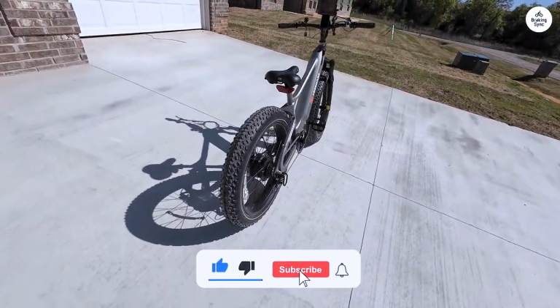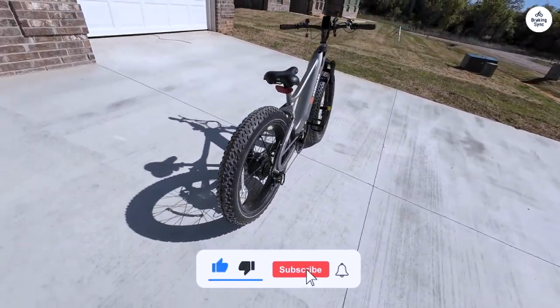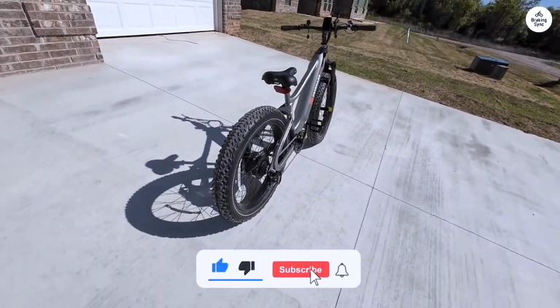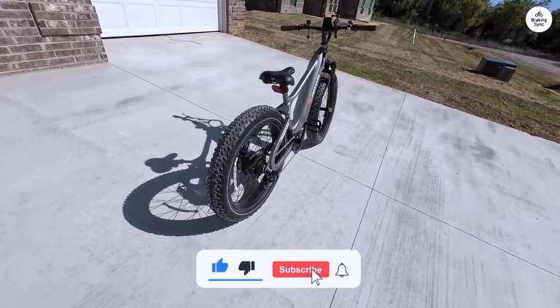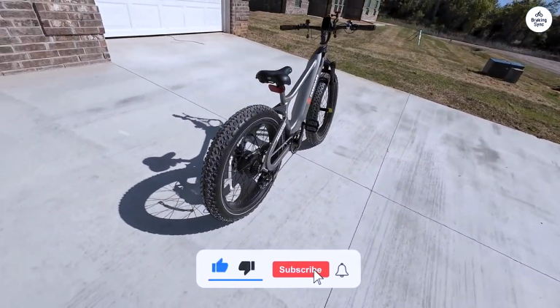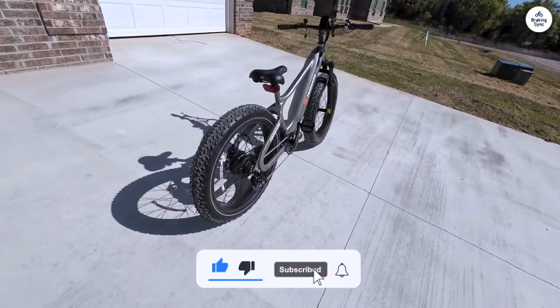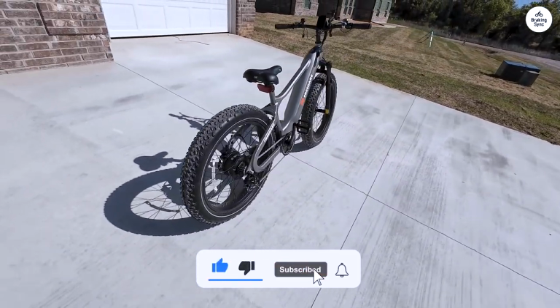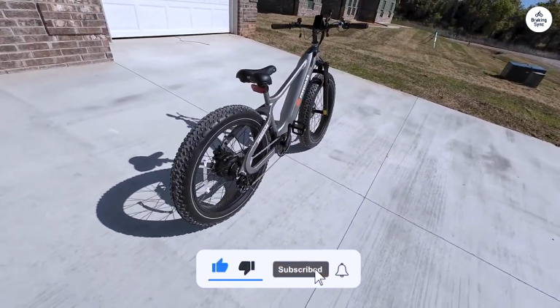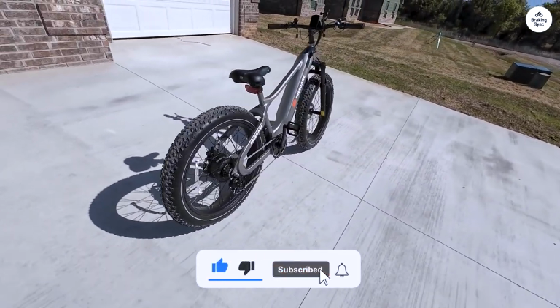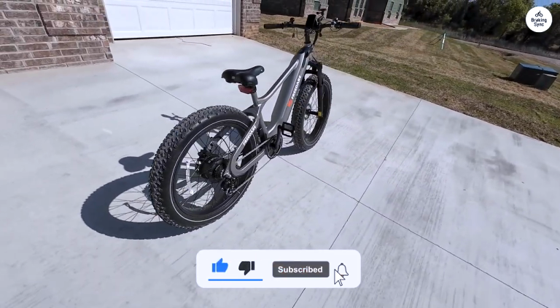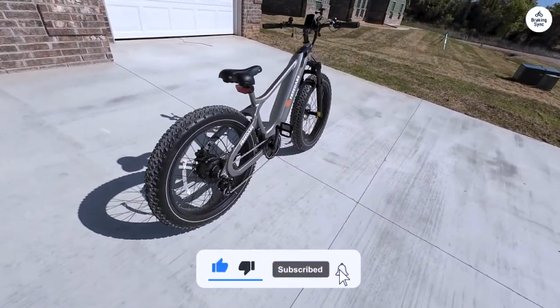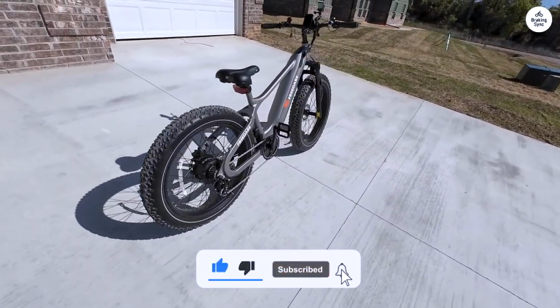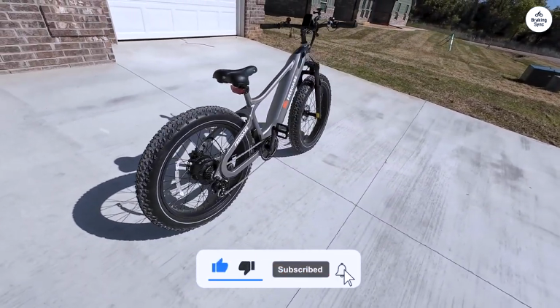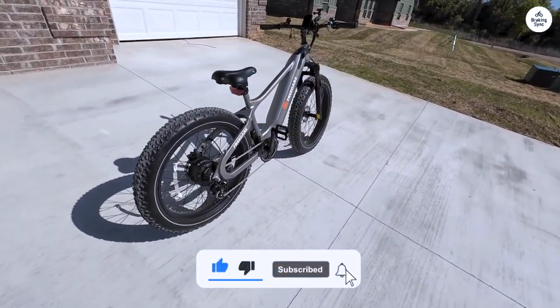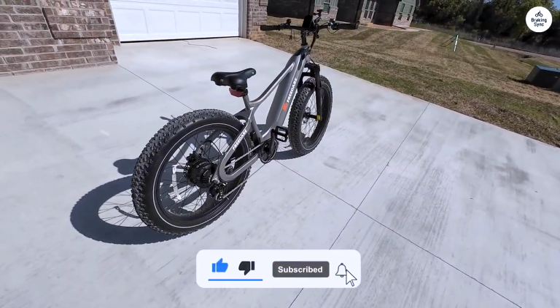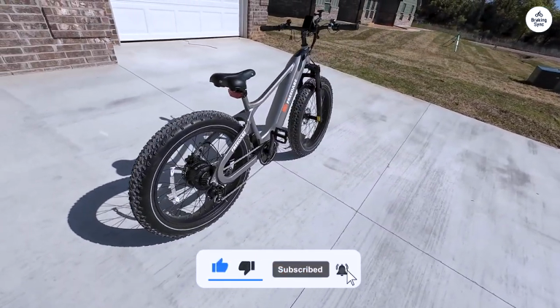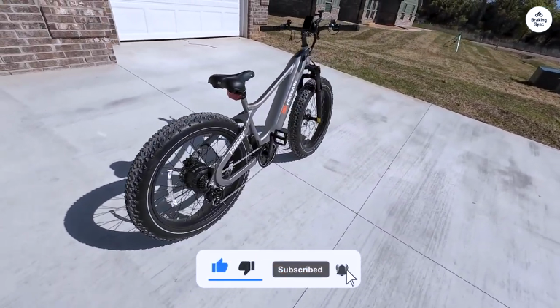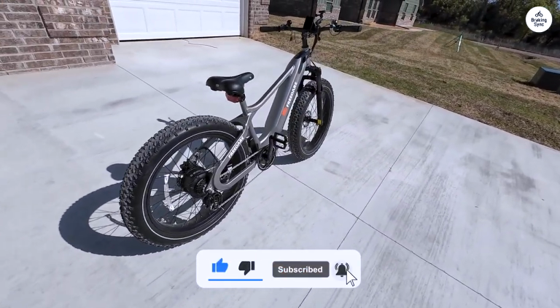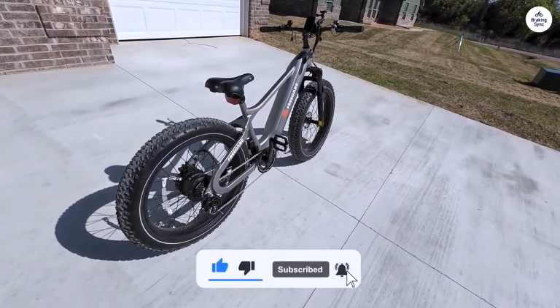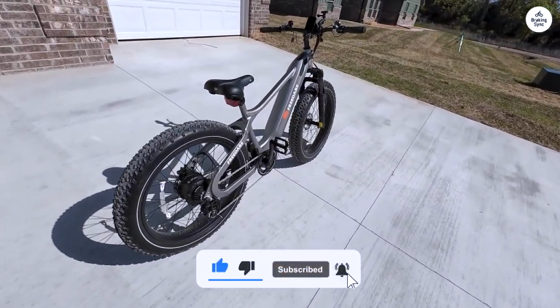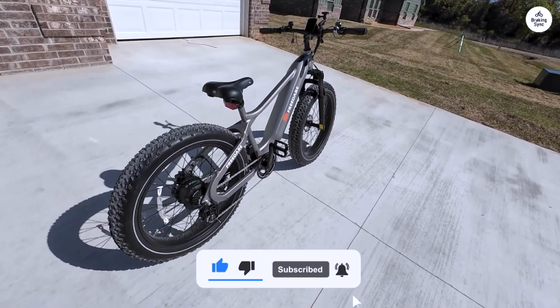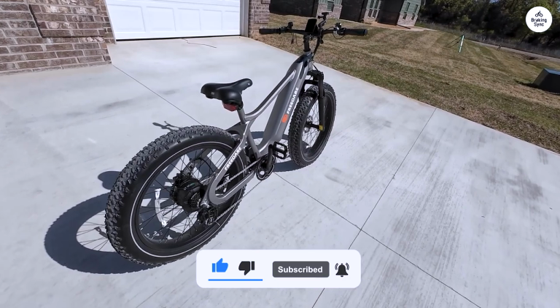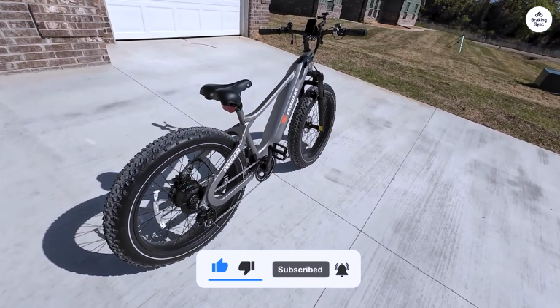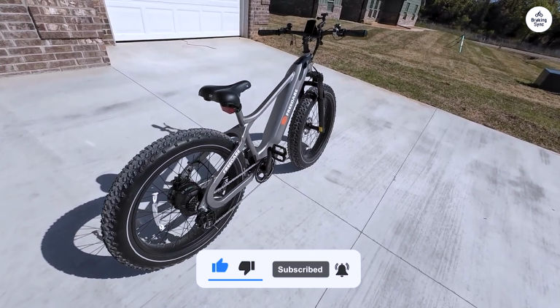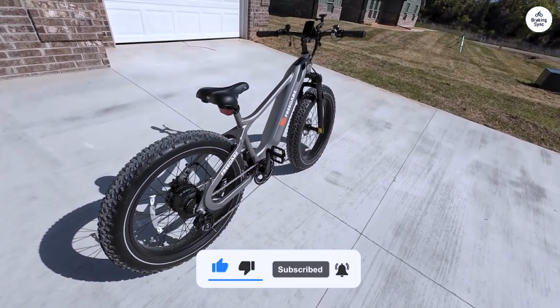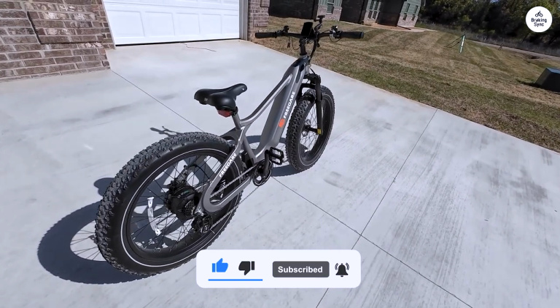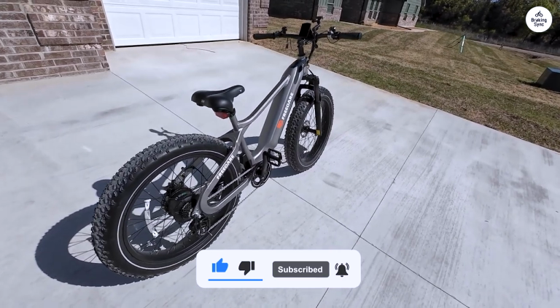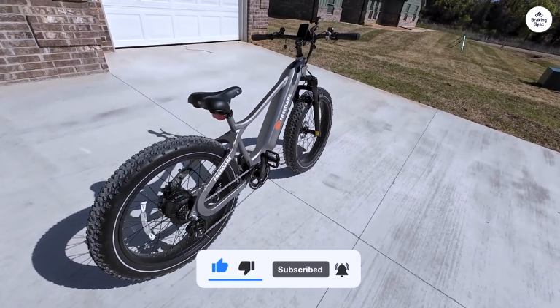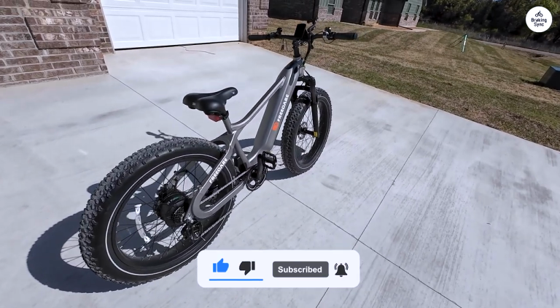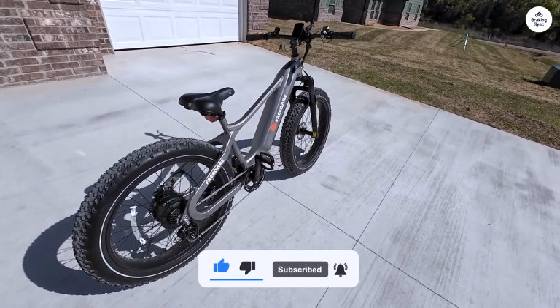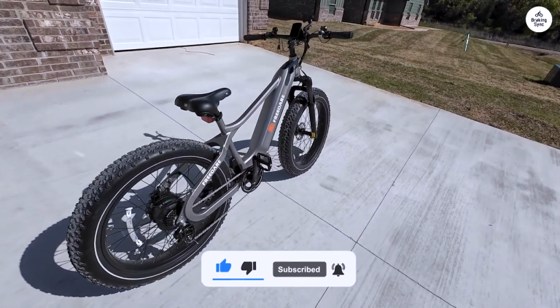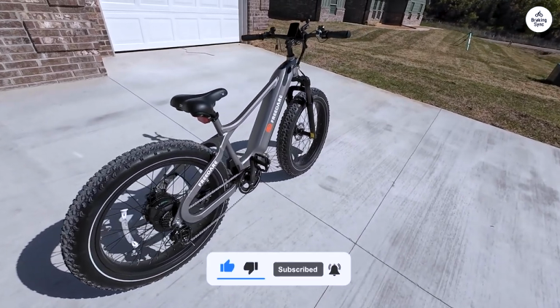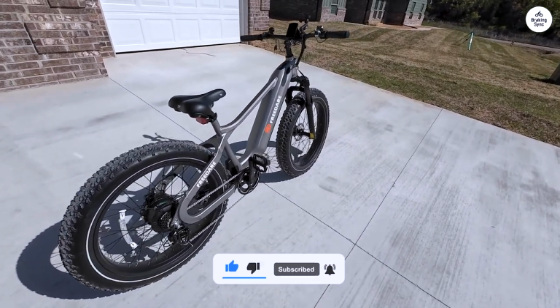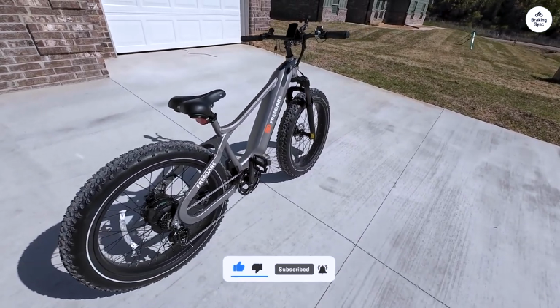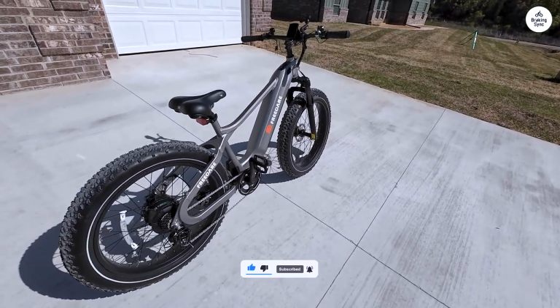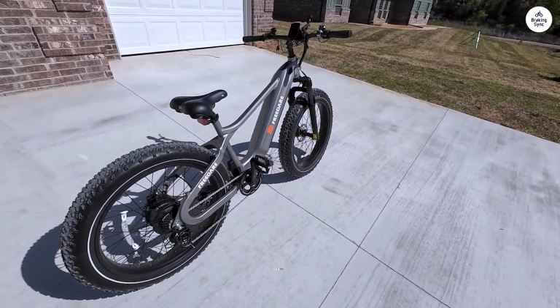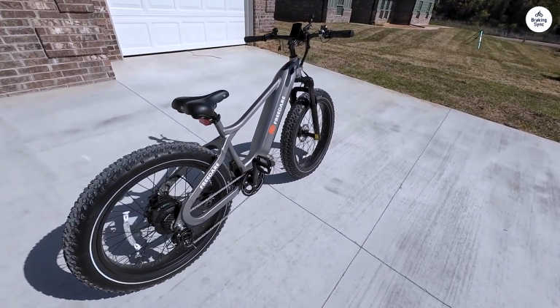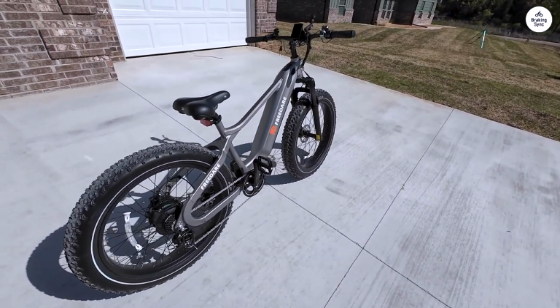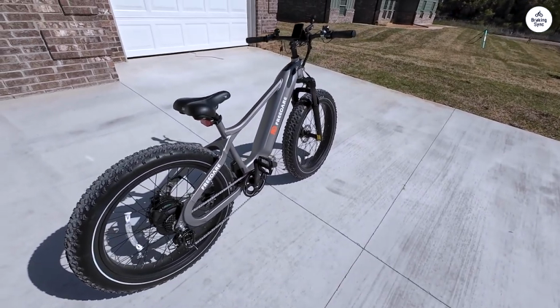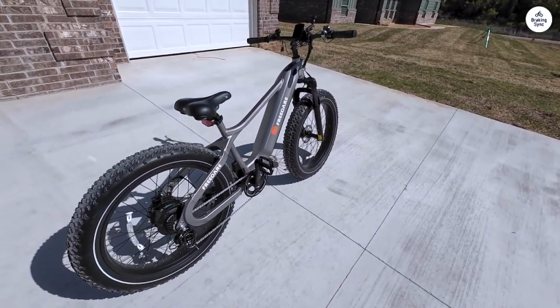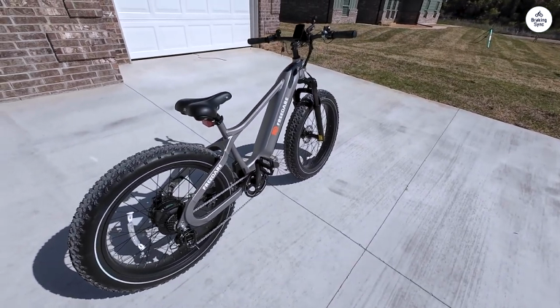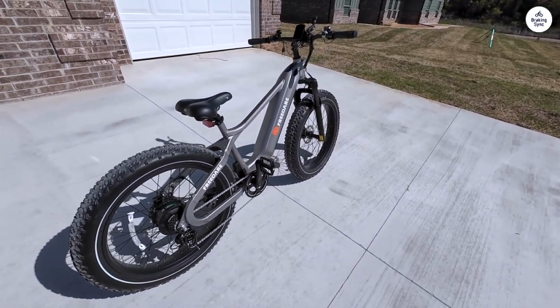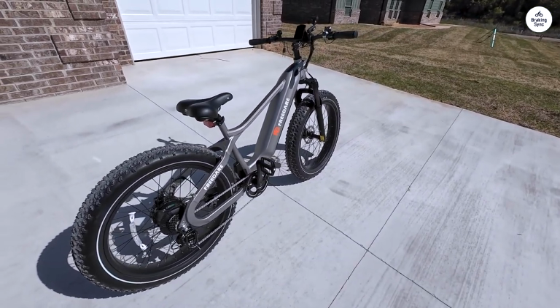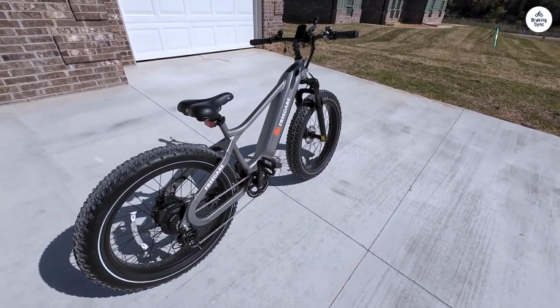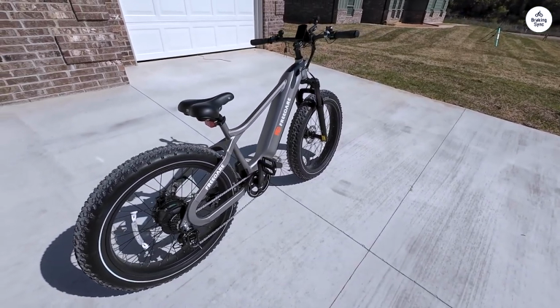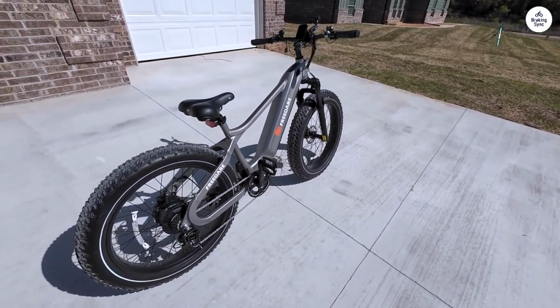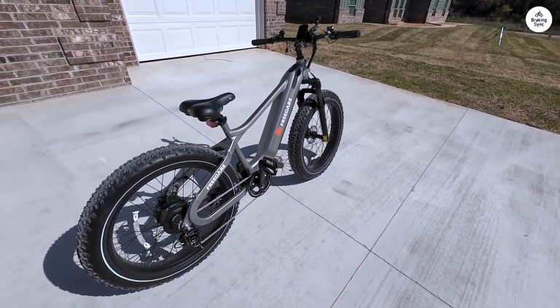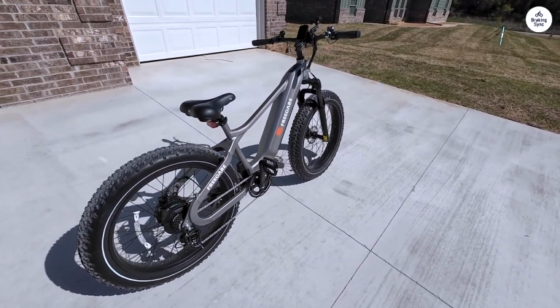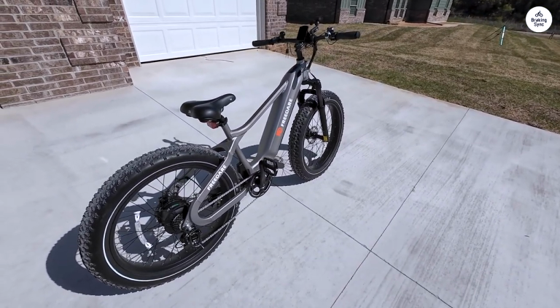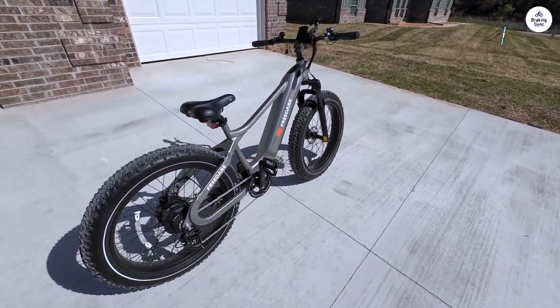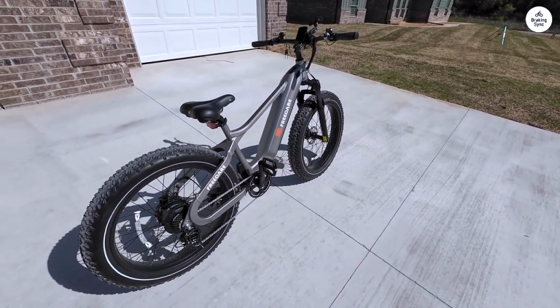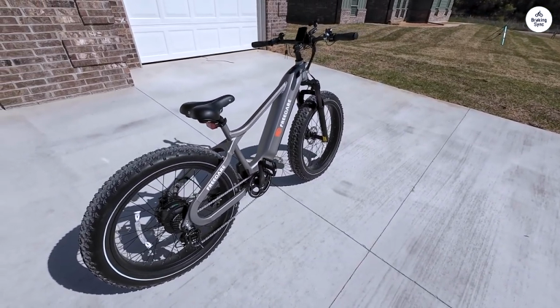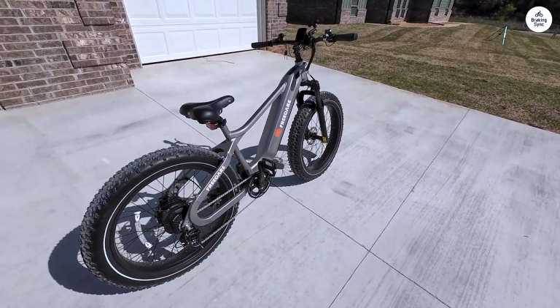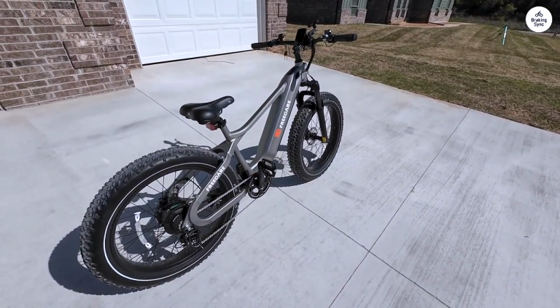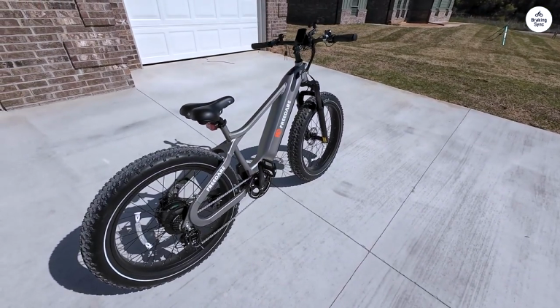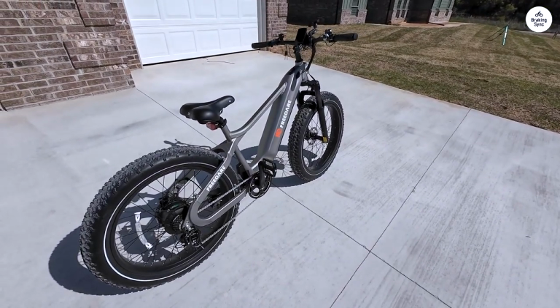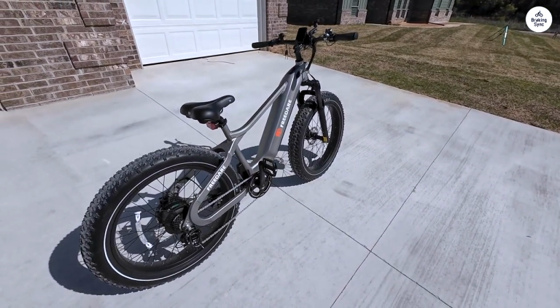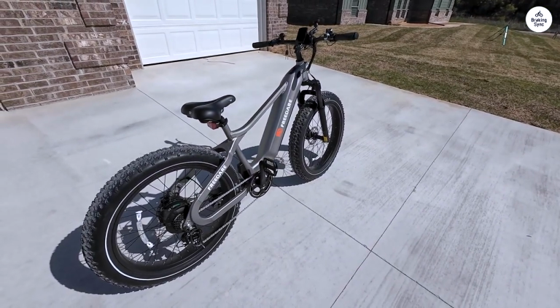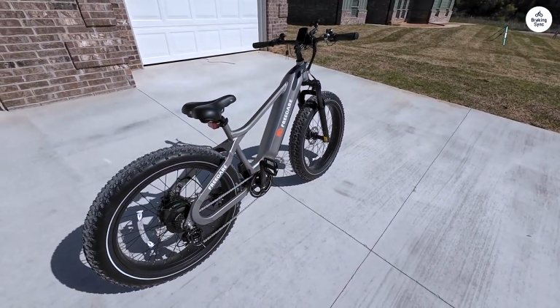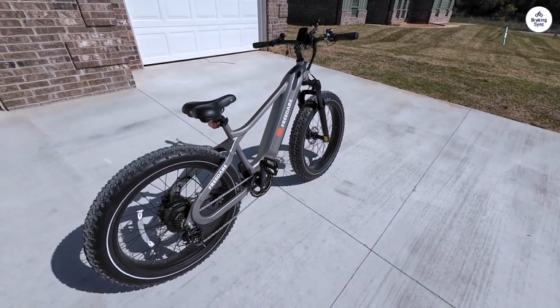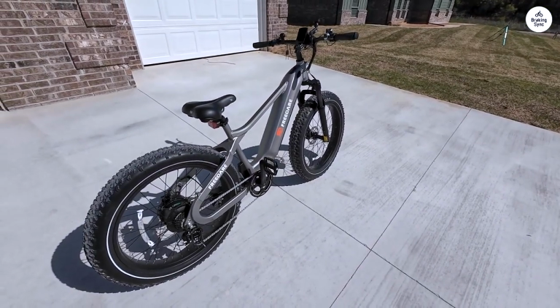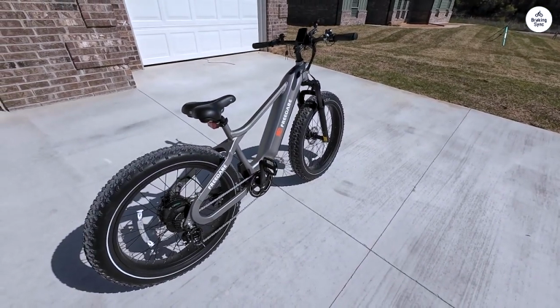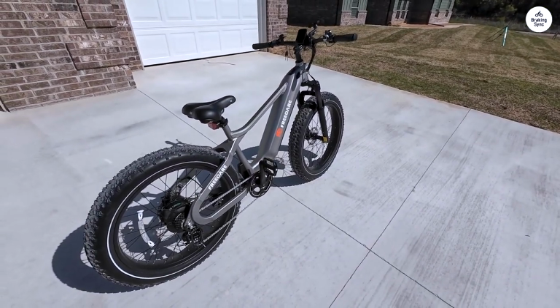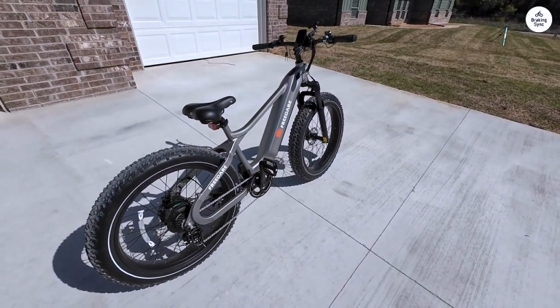But that doesn't stop me from highly recommending this product, because it puts a big happy smile on my face when I'm going for a ride.